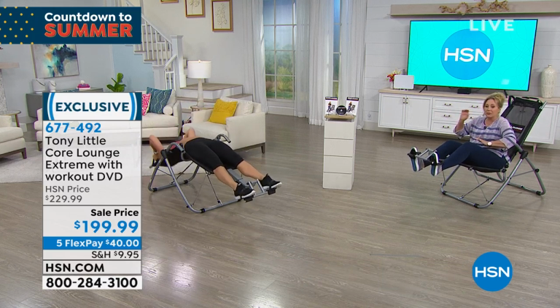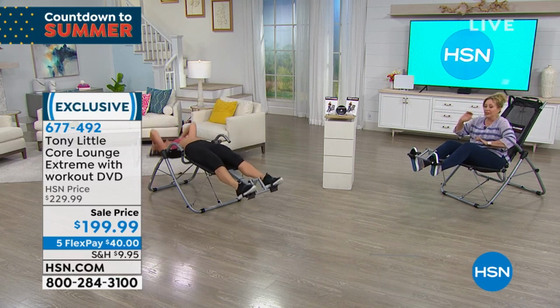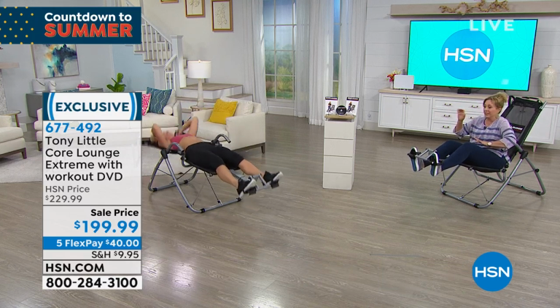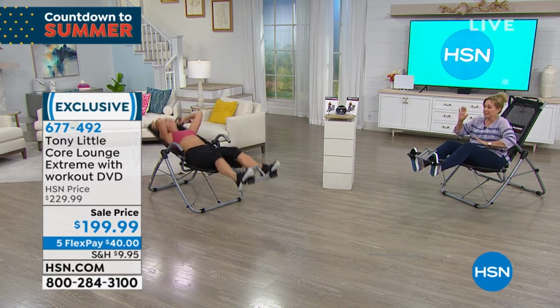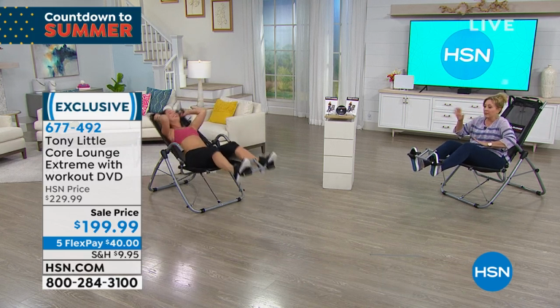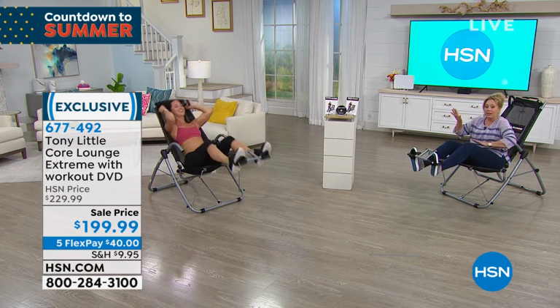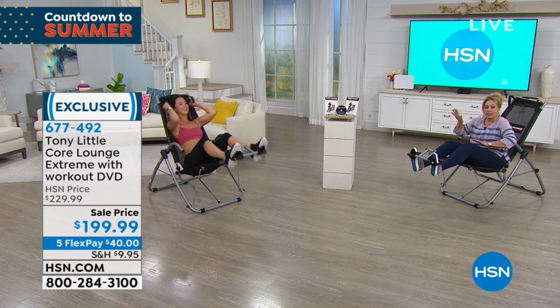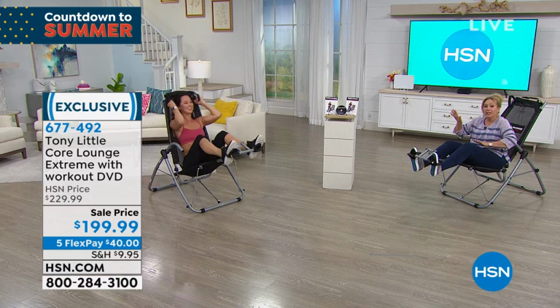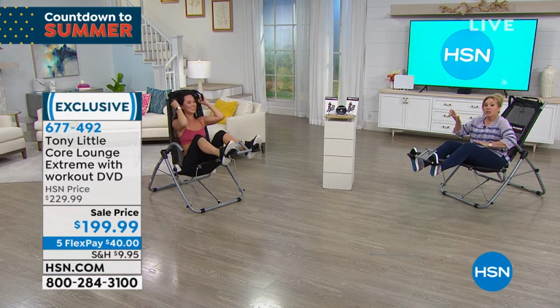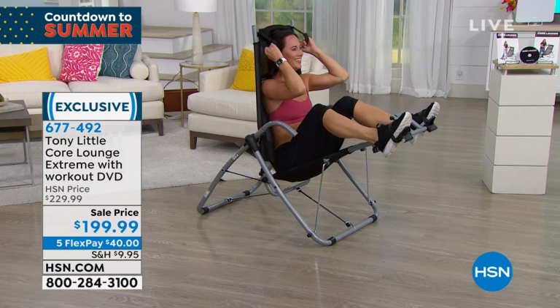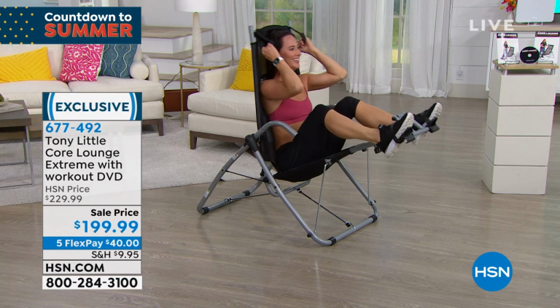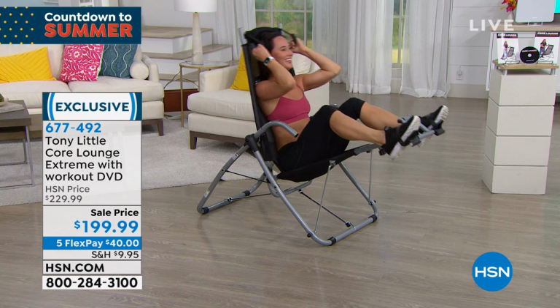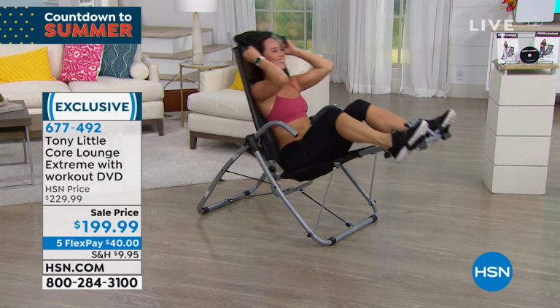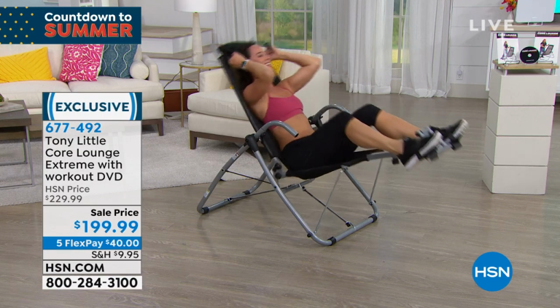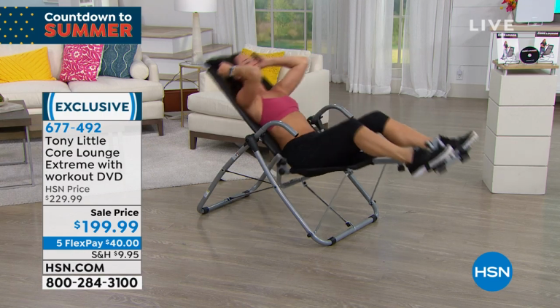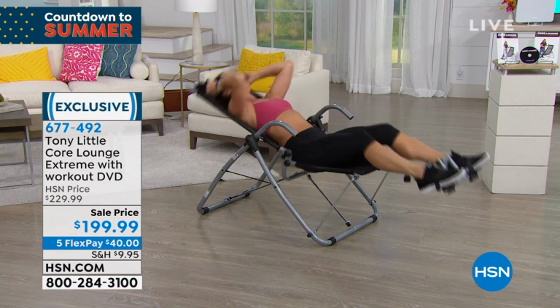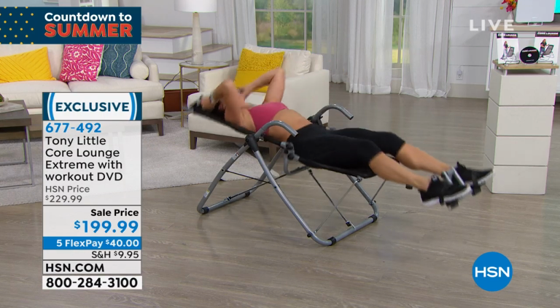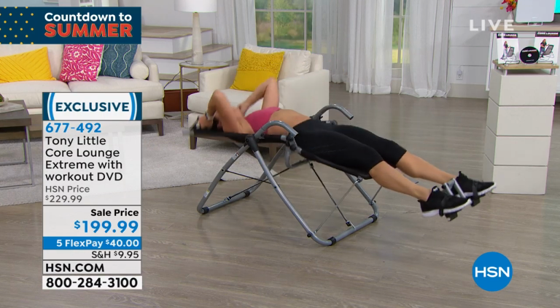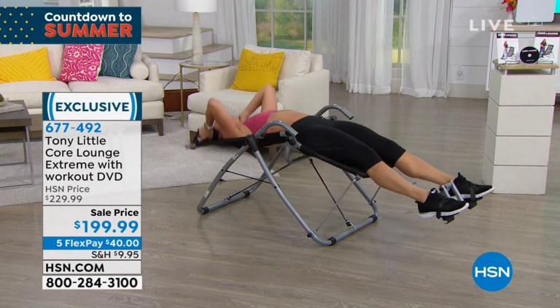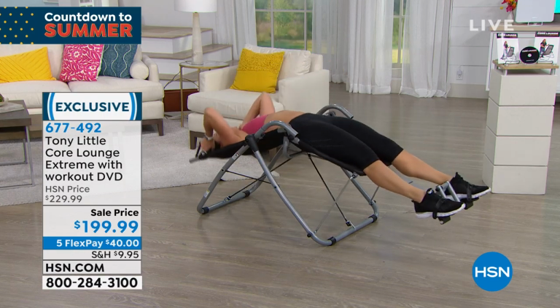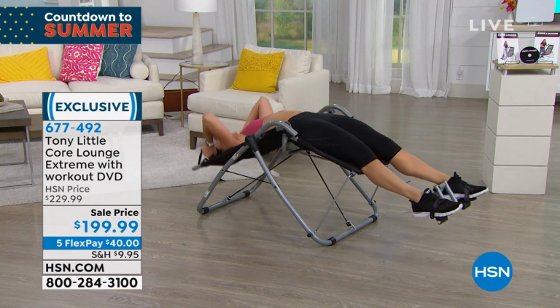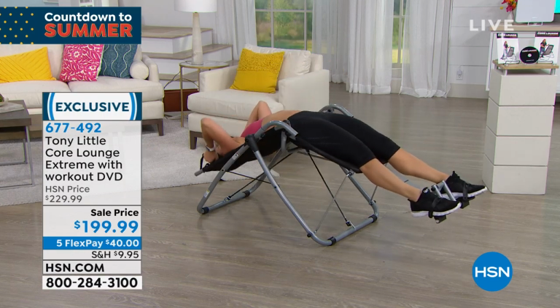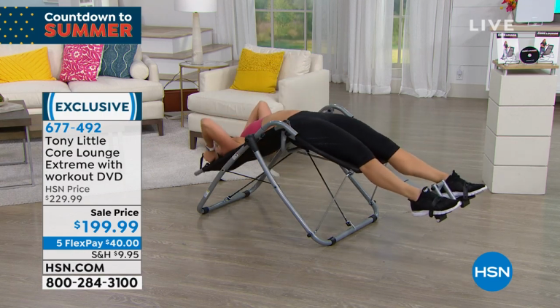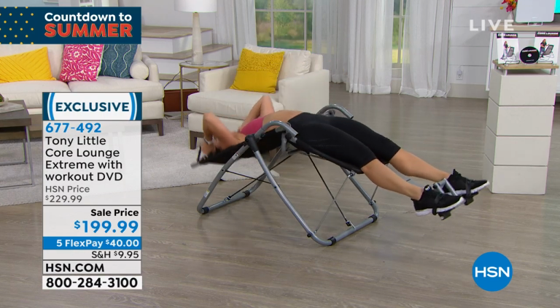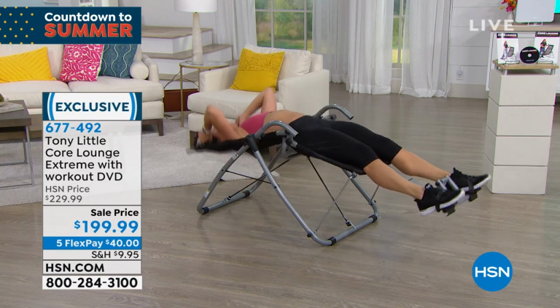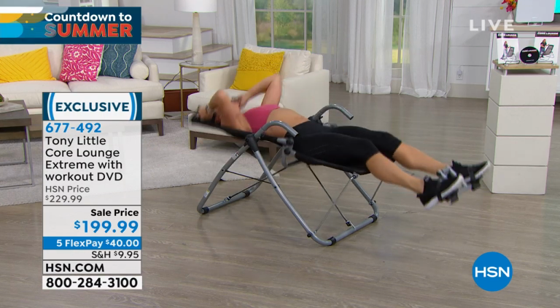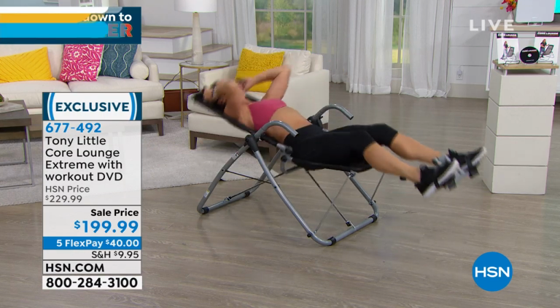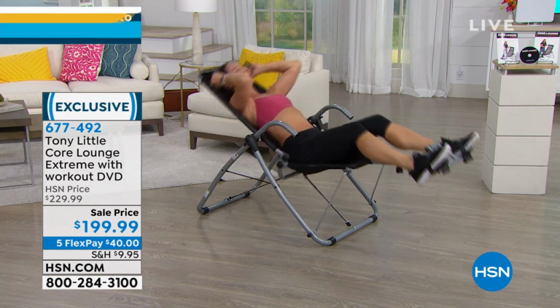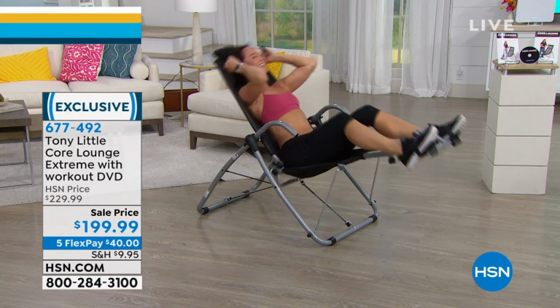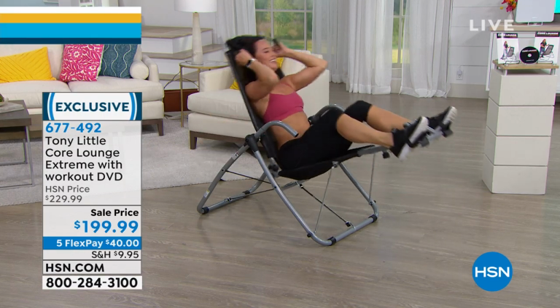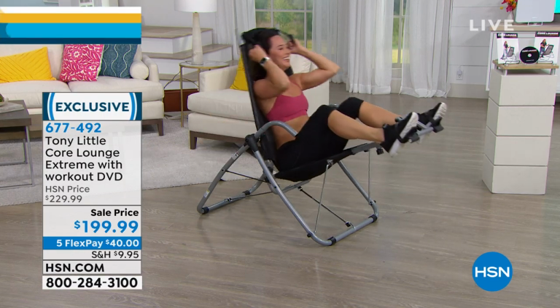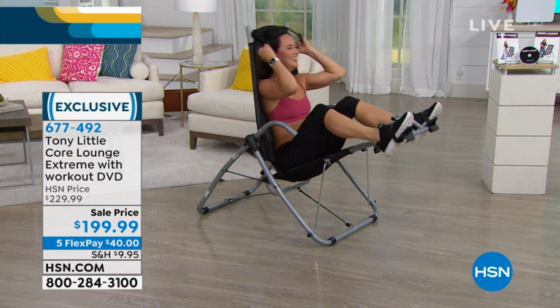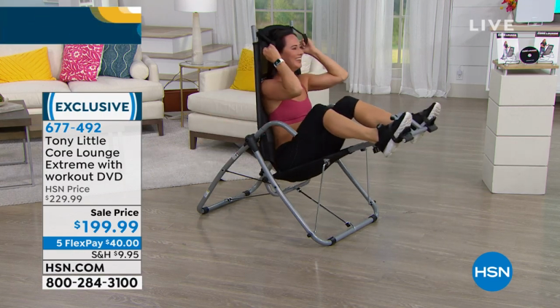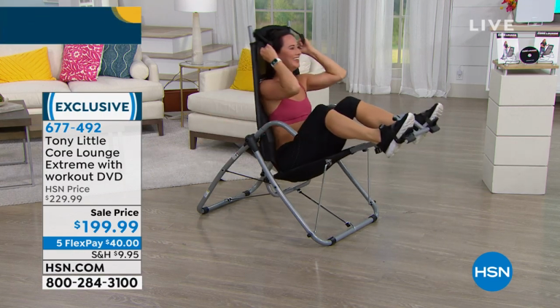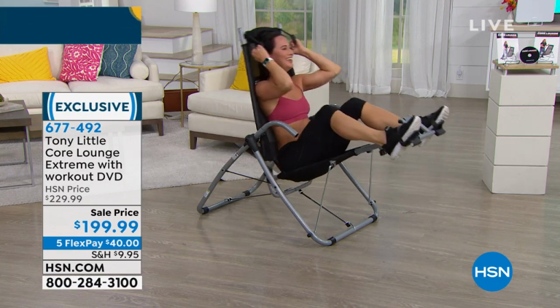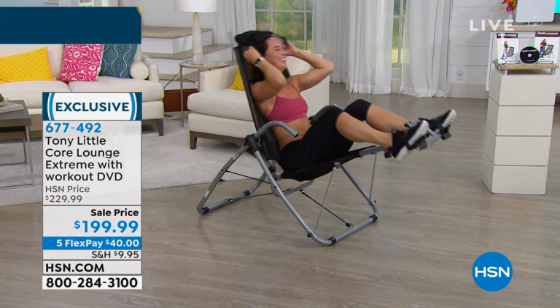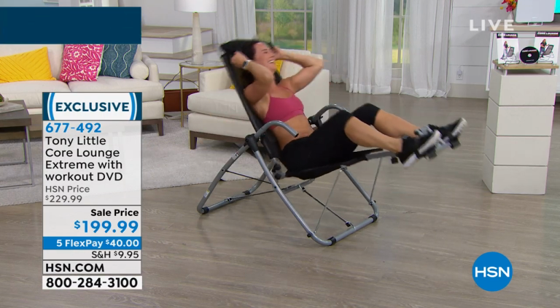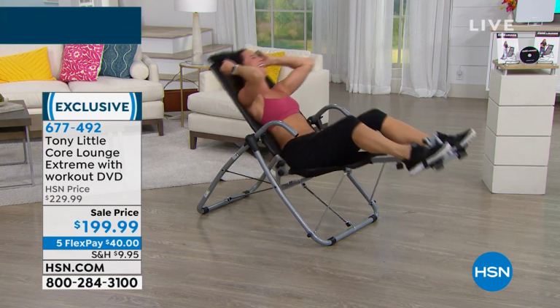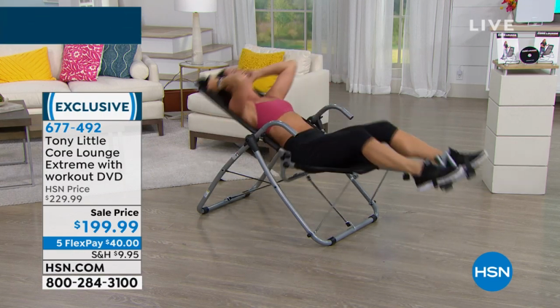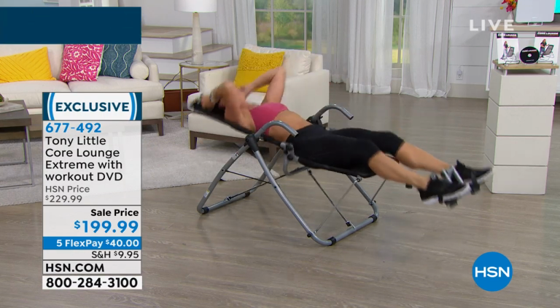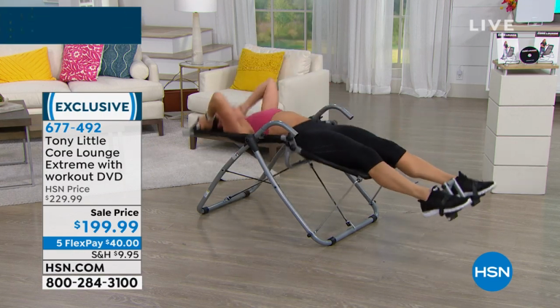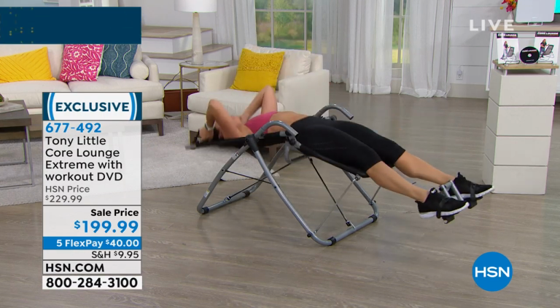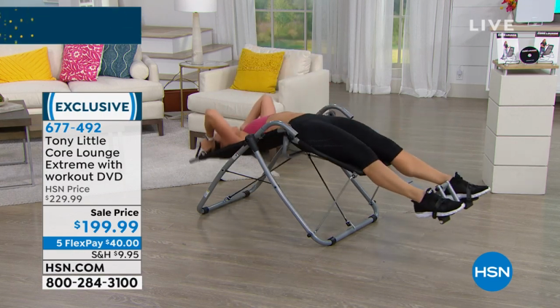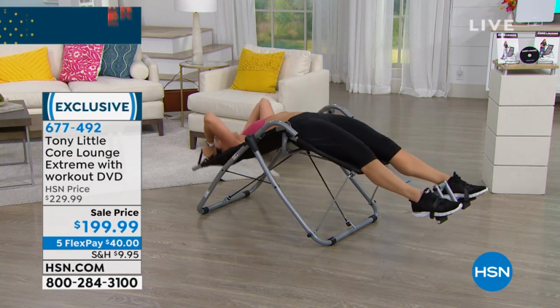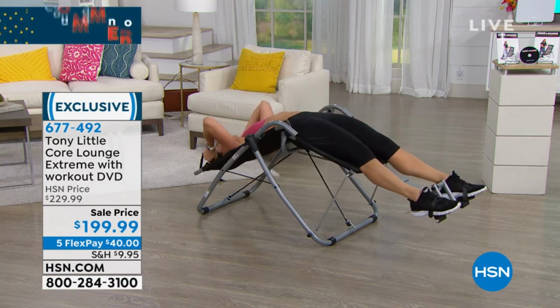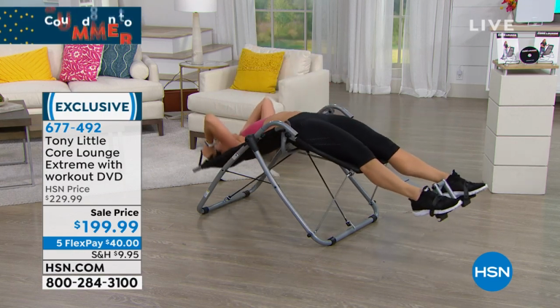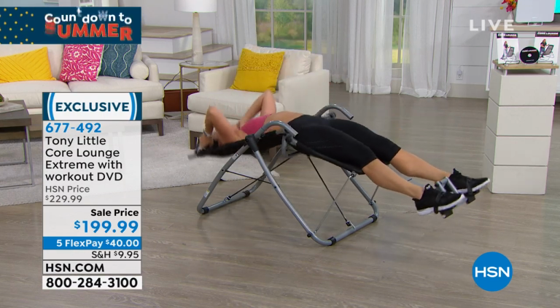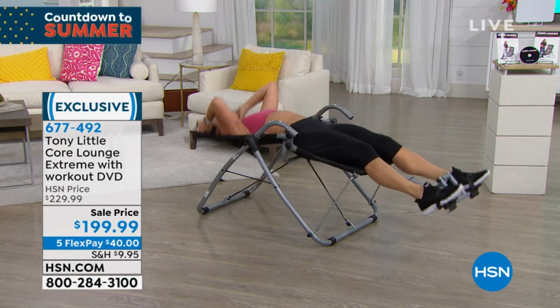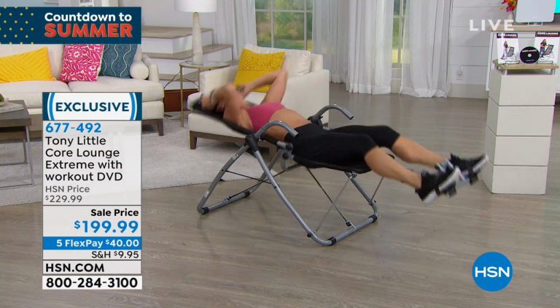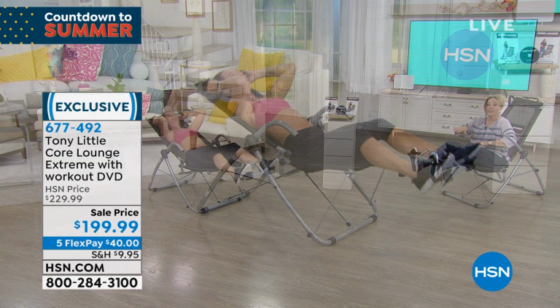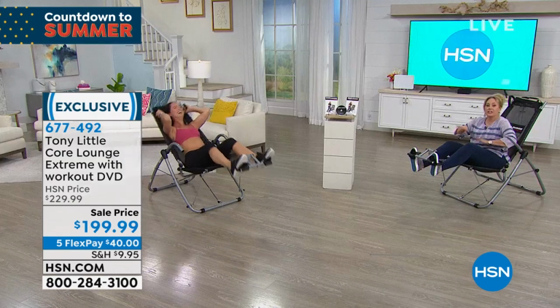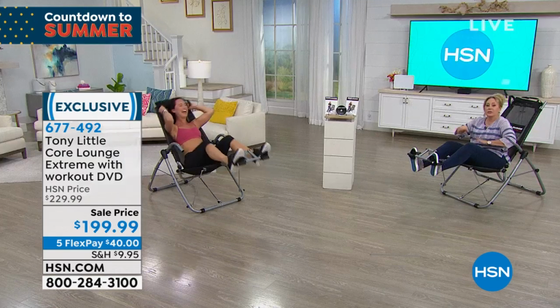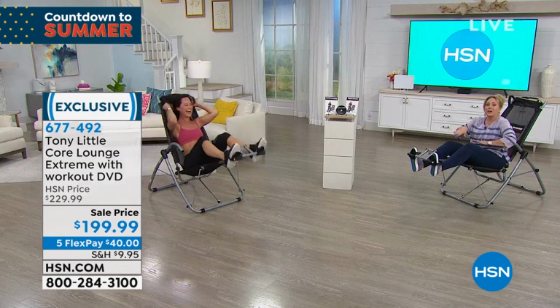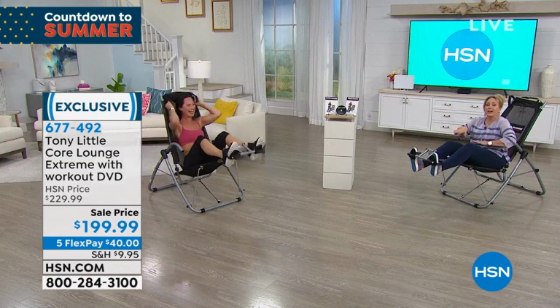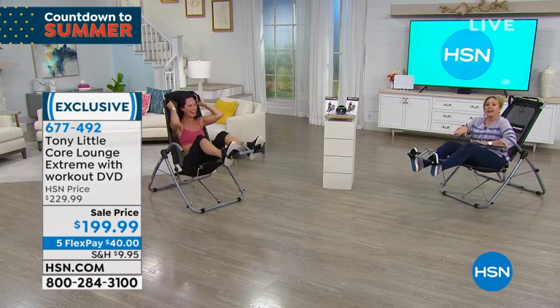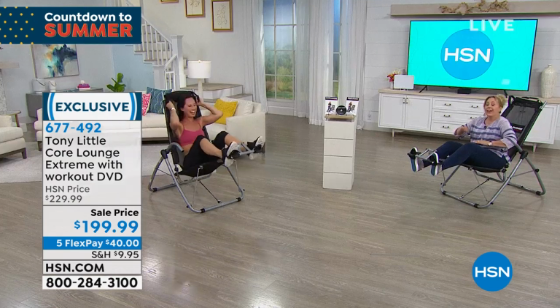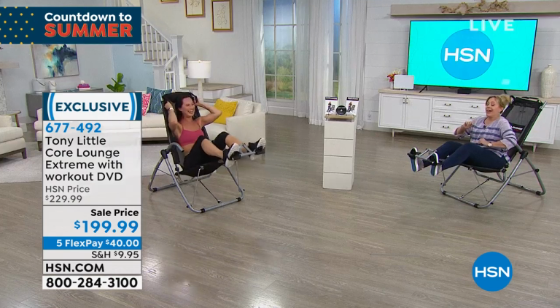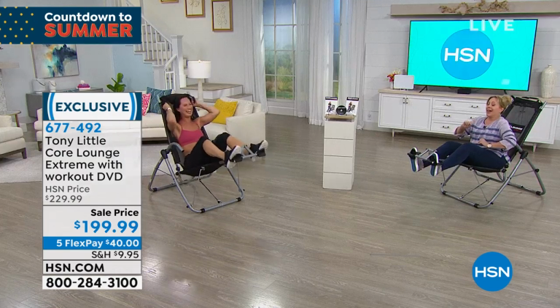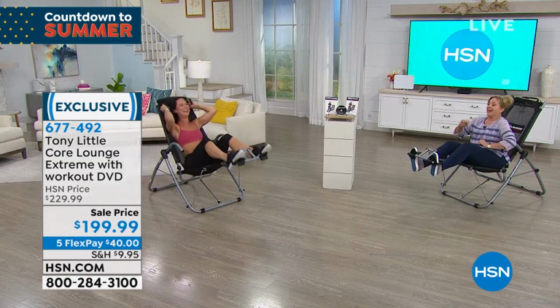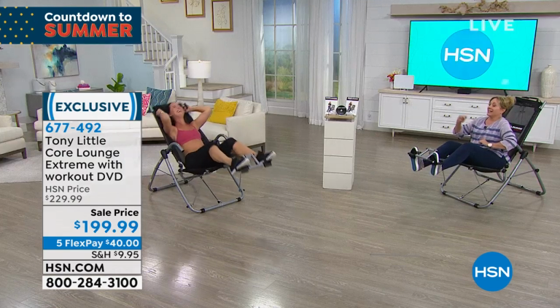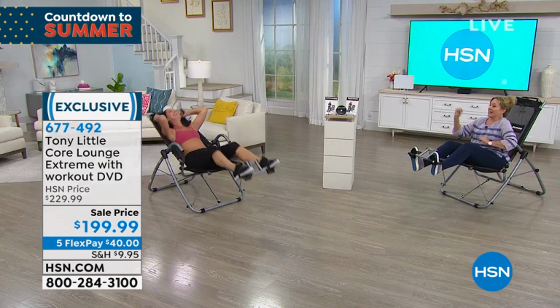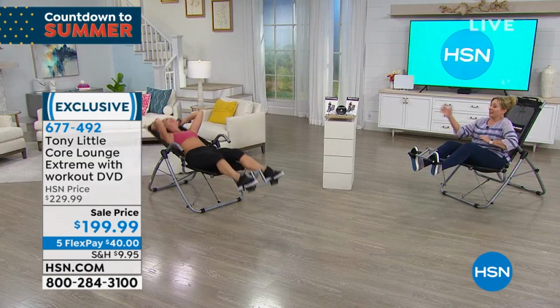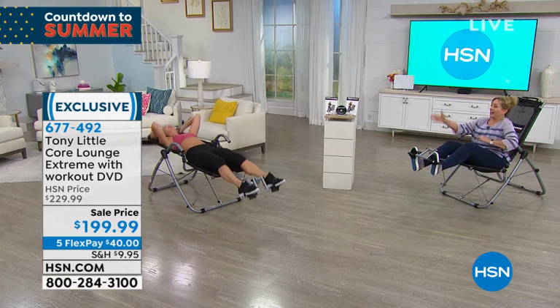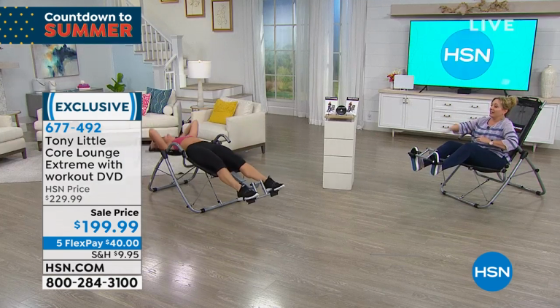She's a super fitness model in like the best shape of anyone on the planet earth. I think we've actually done a study and she won.